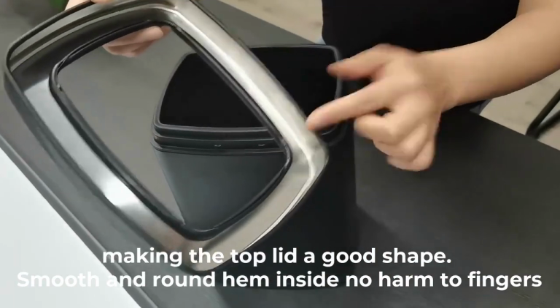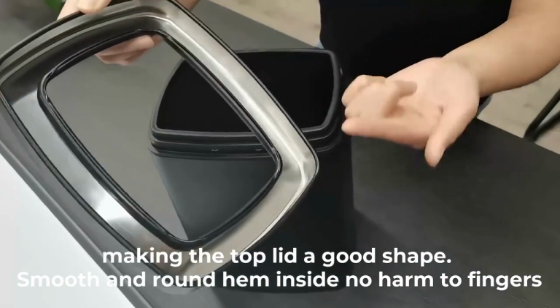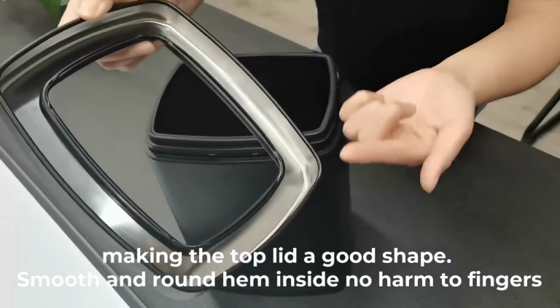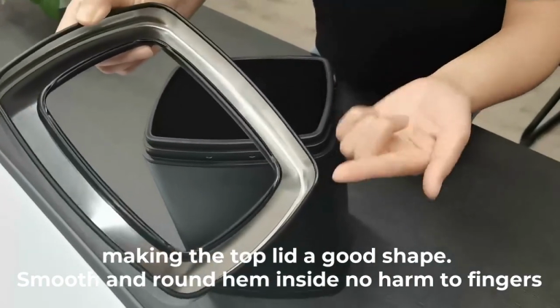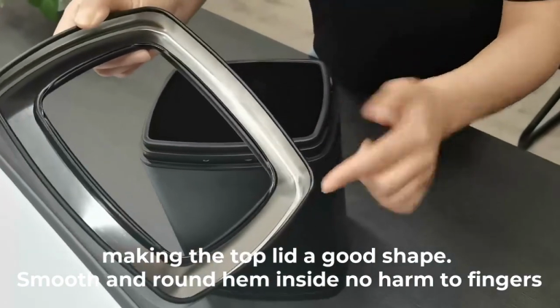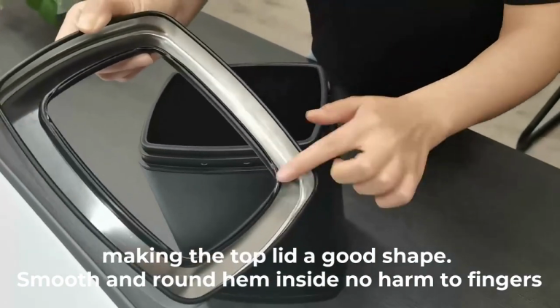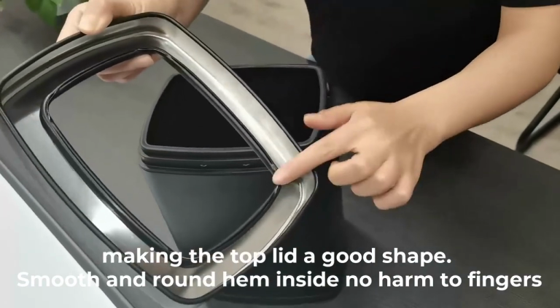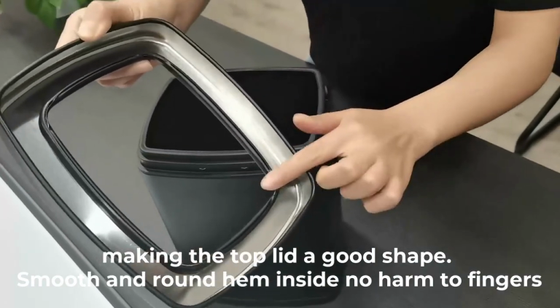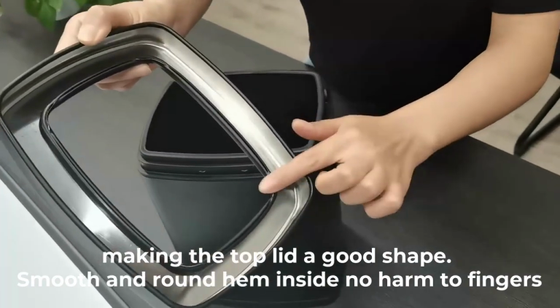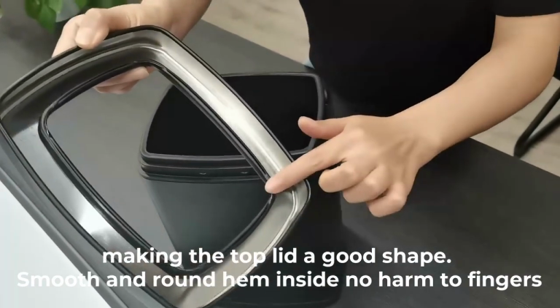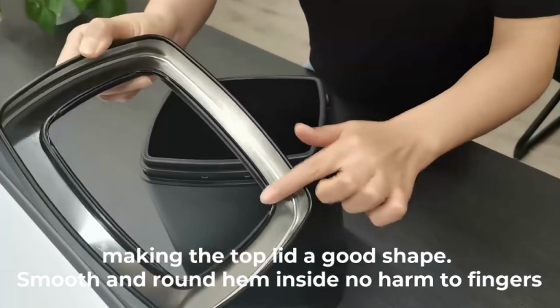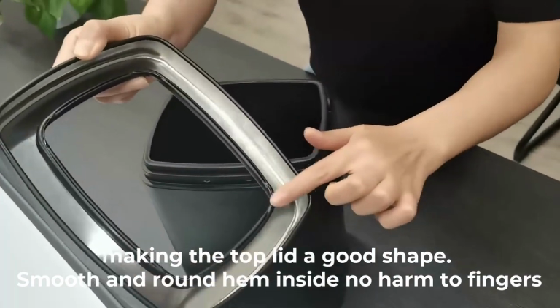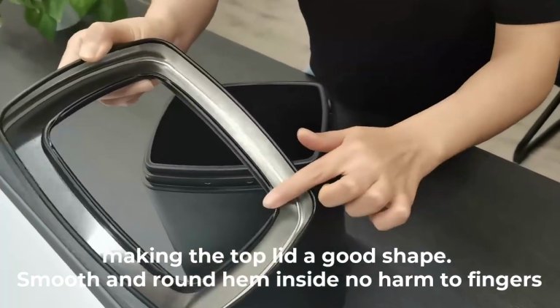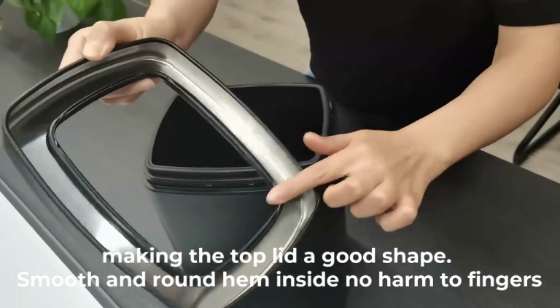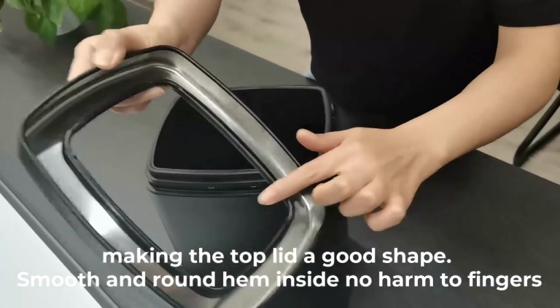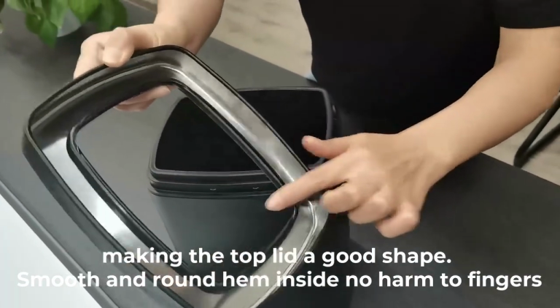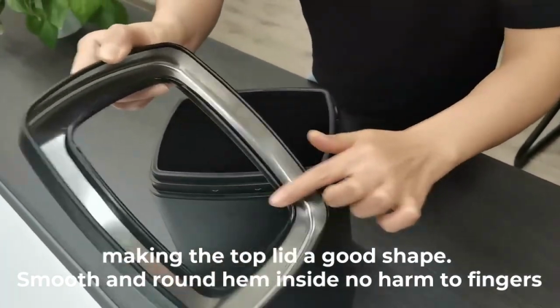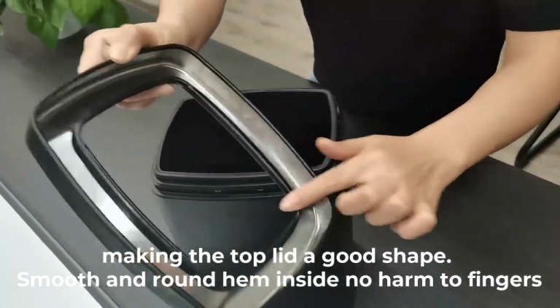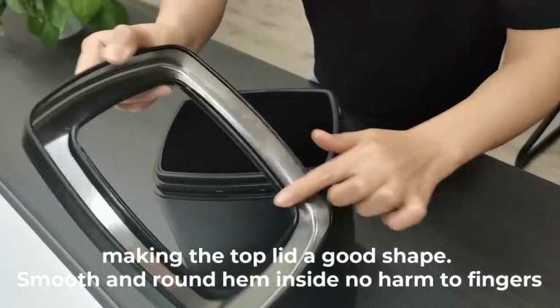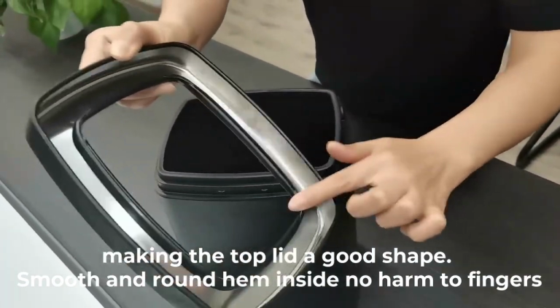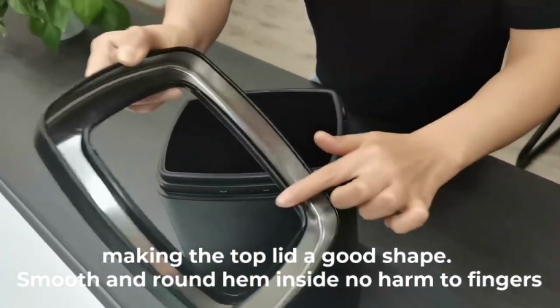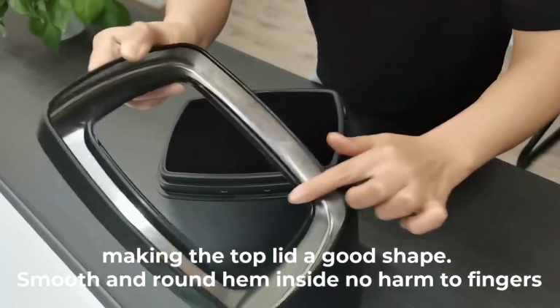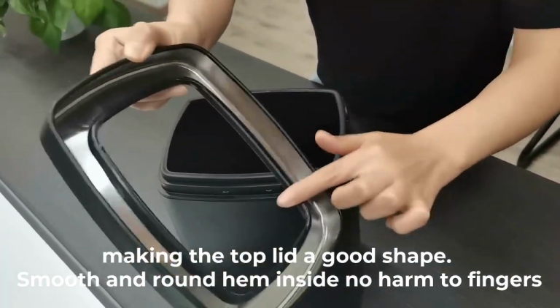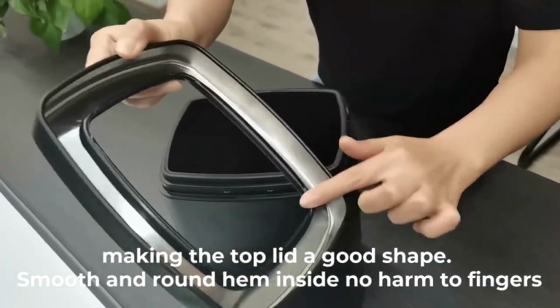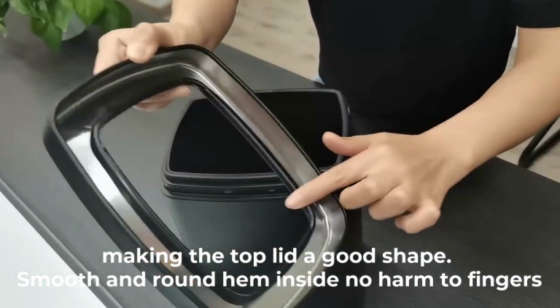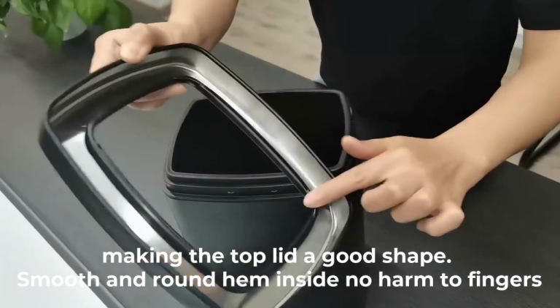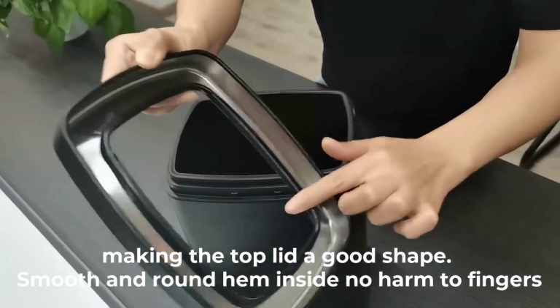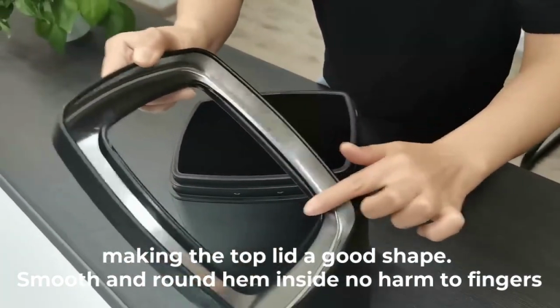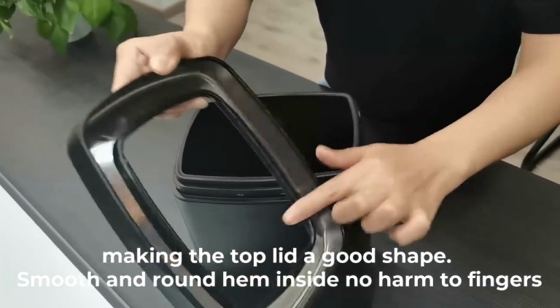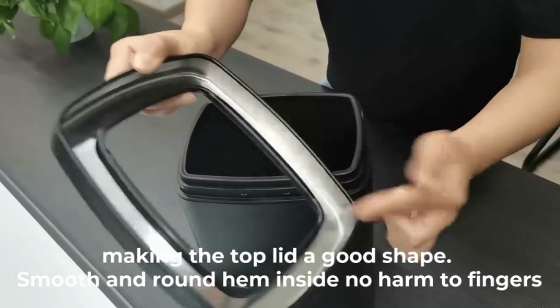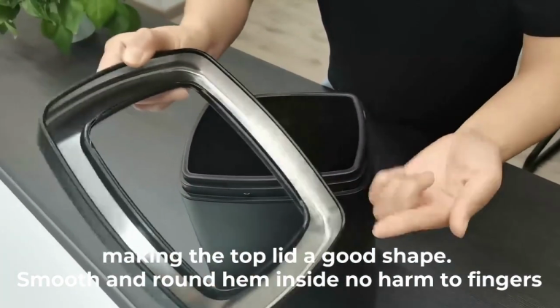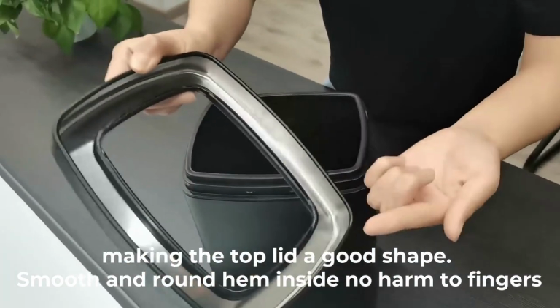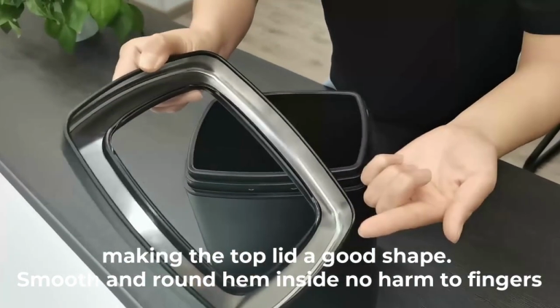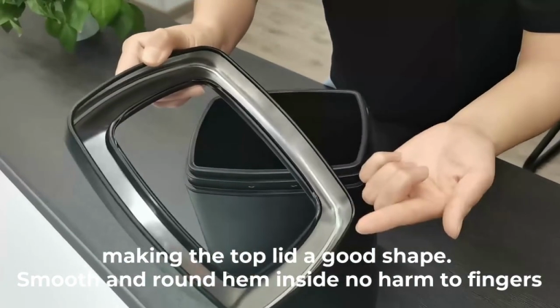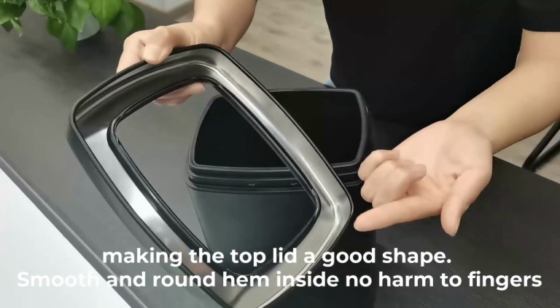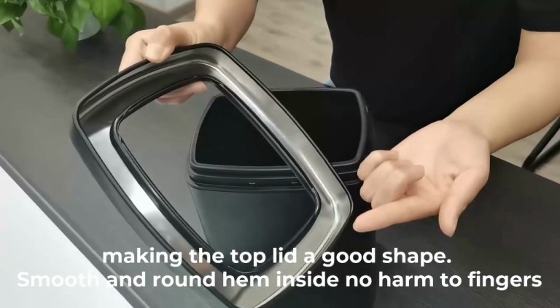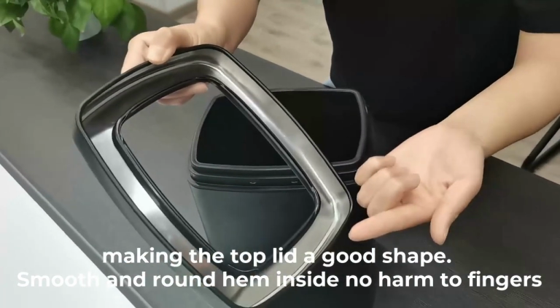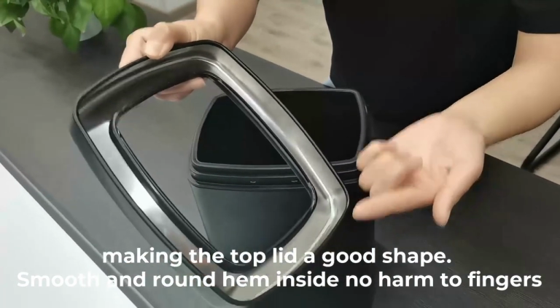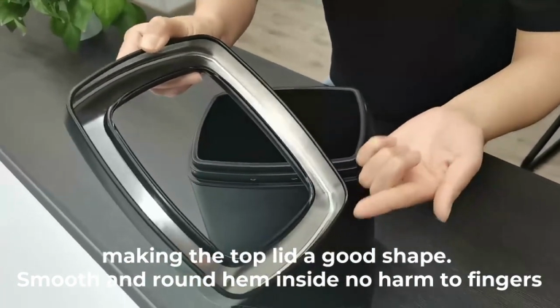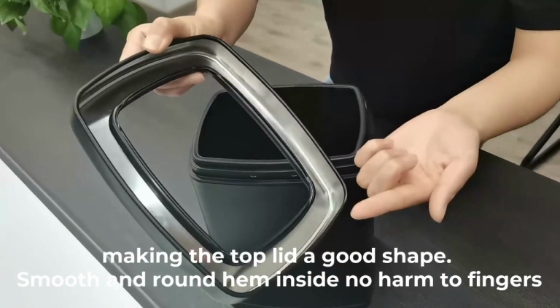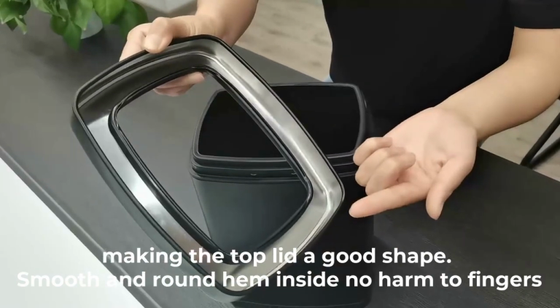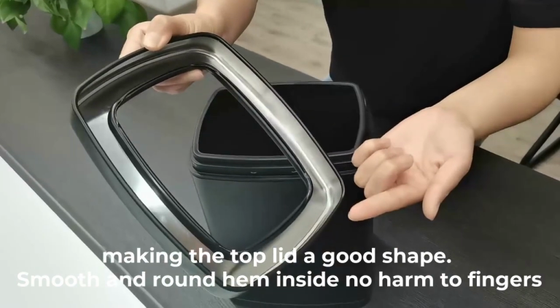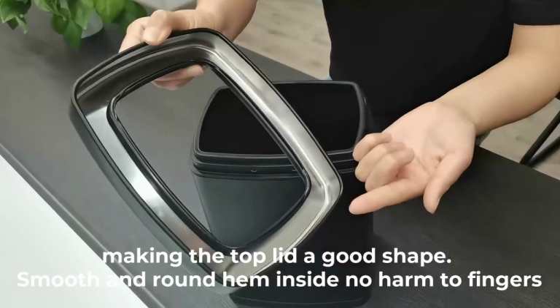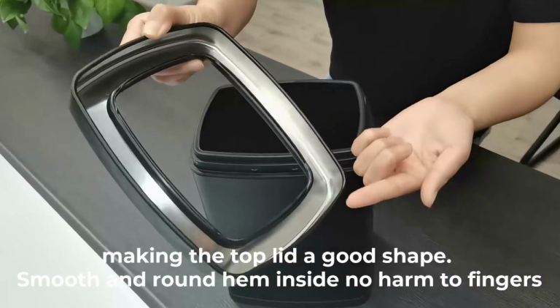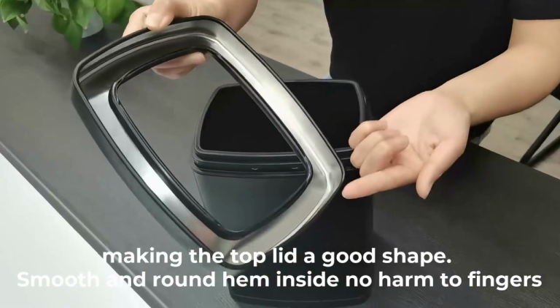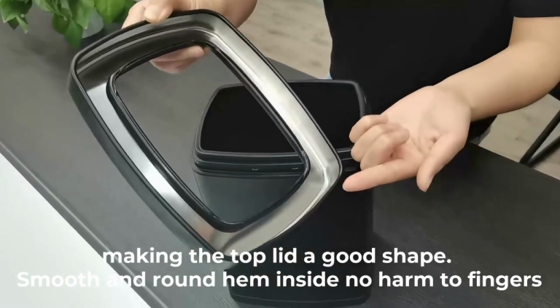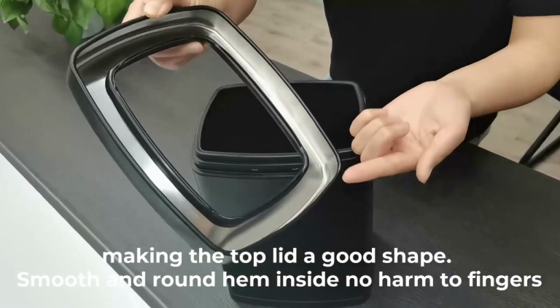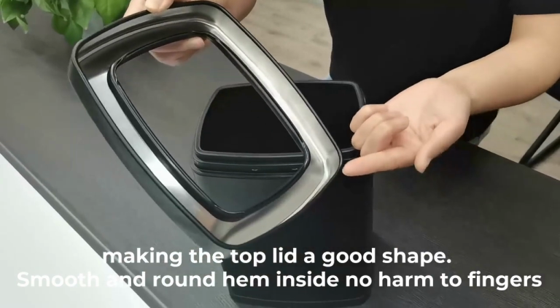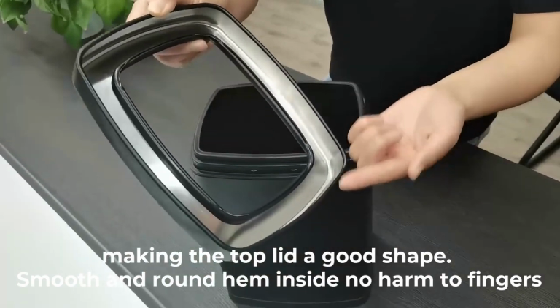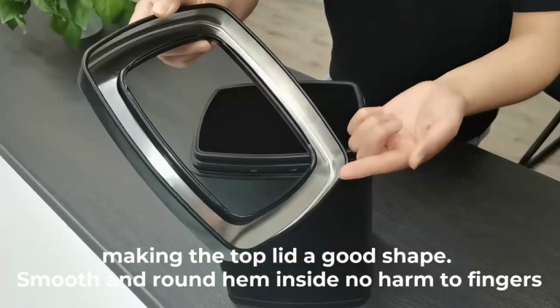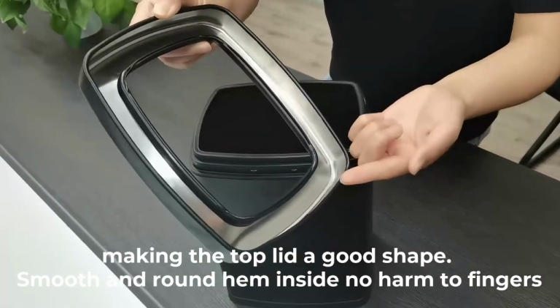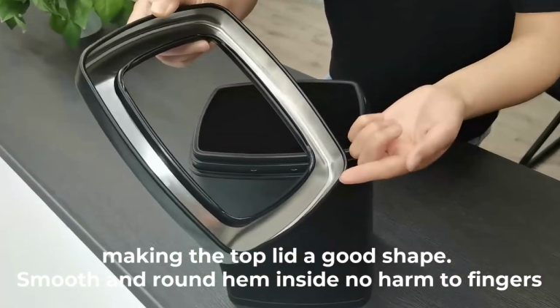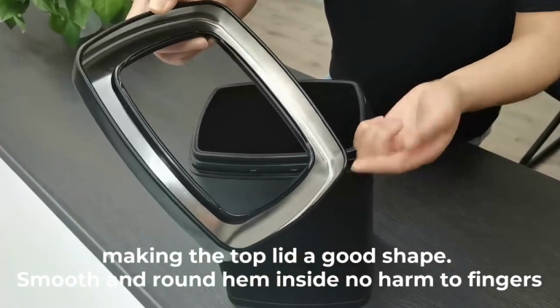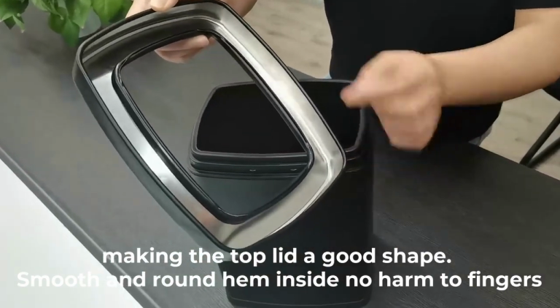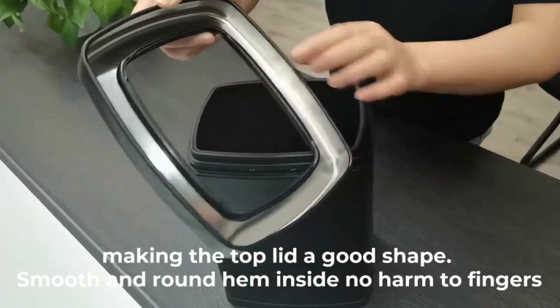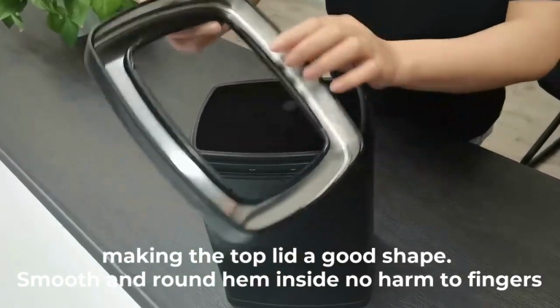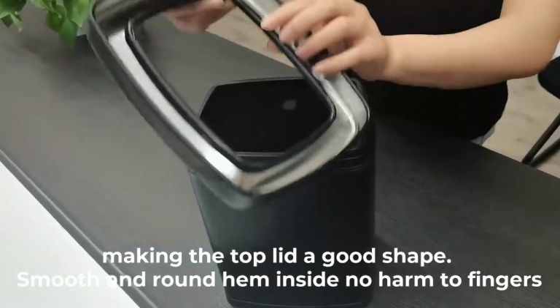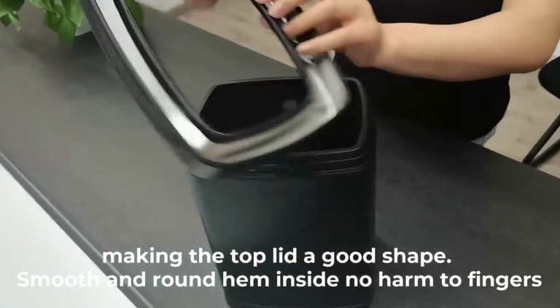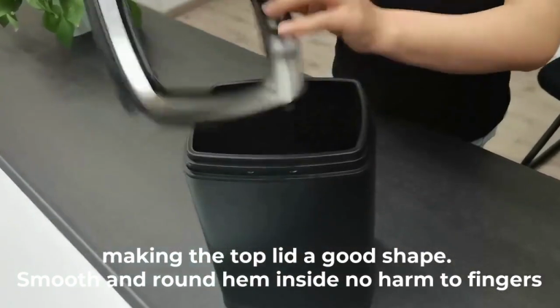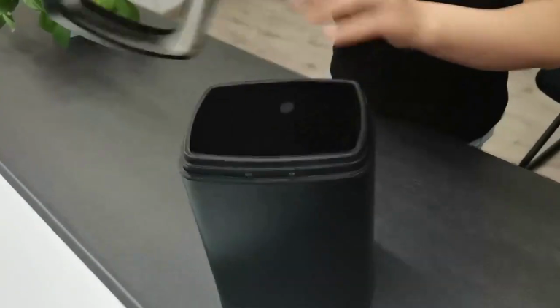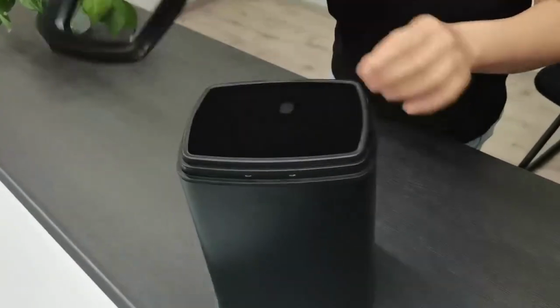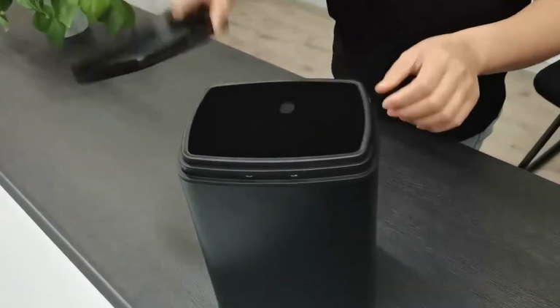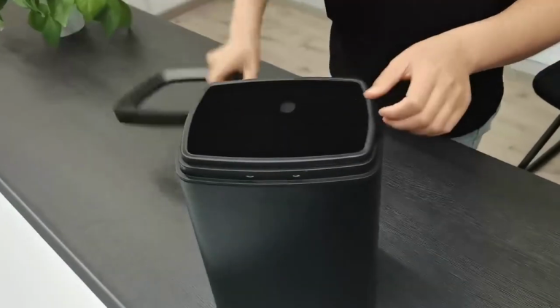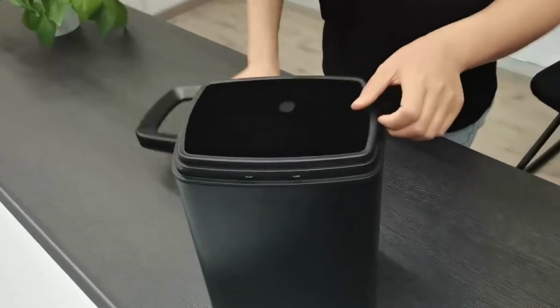Let me show you. Use very hard, no hard my finger. You can see. Good.